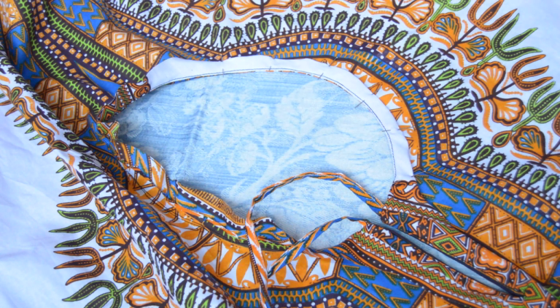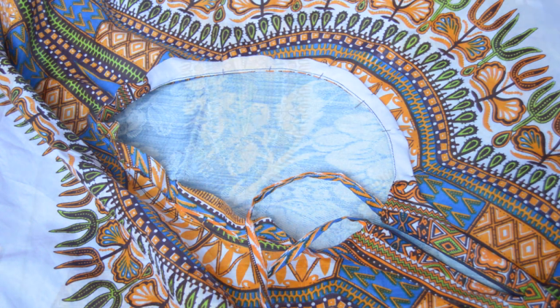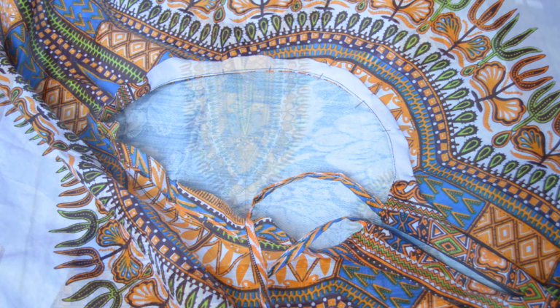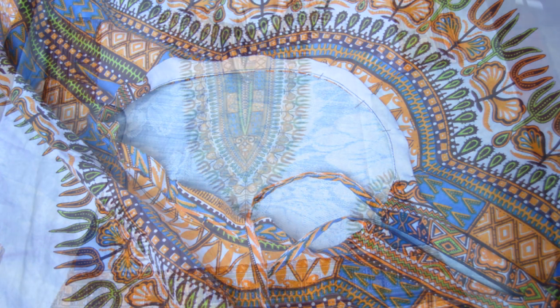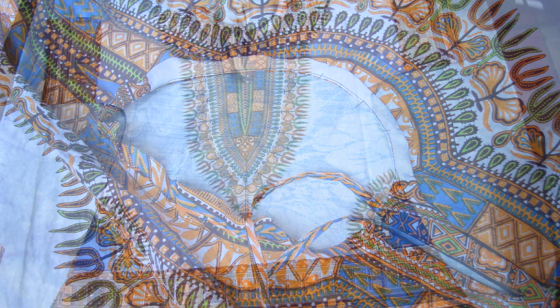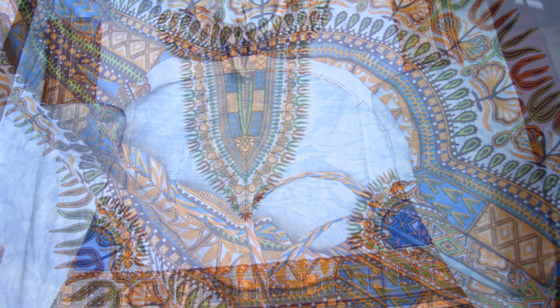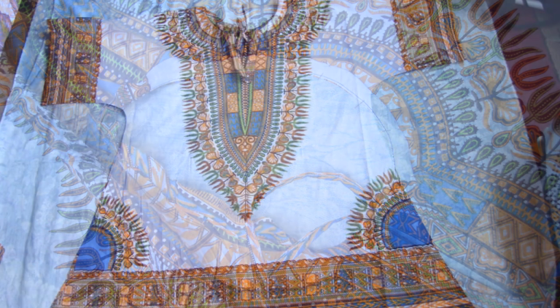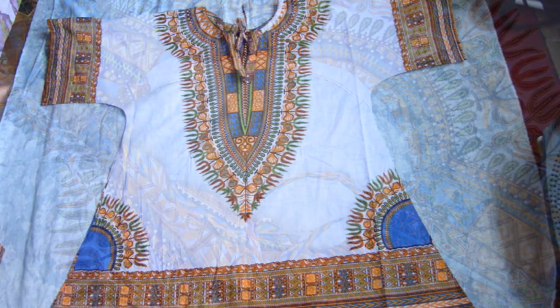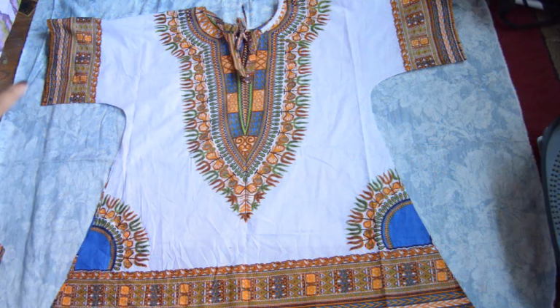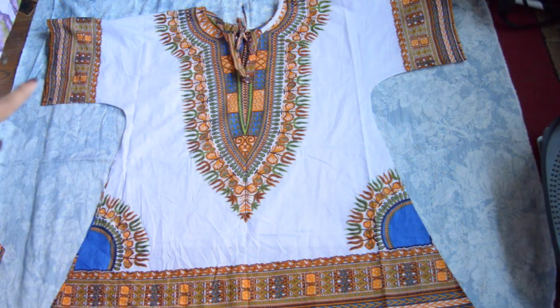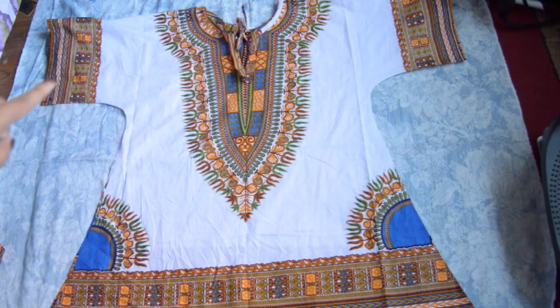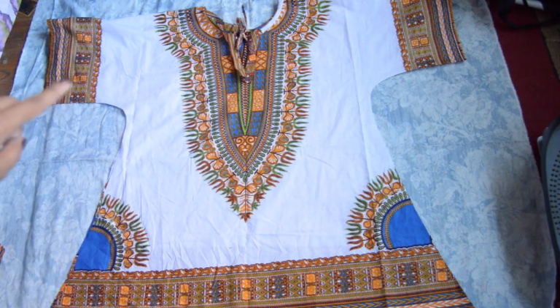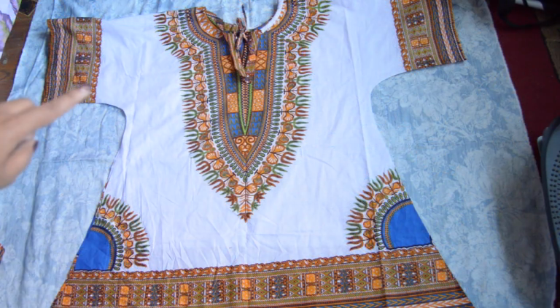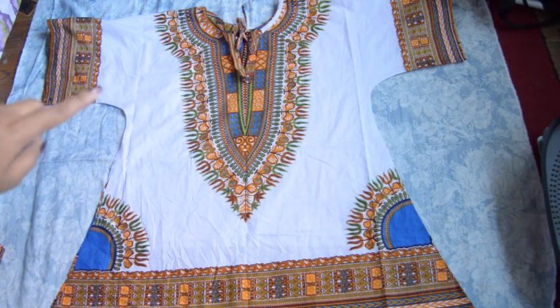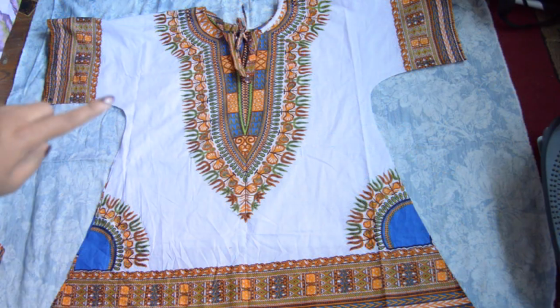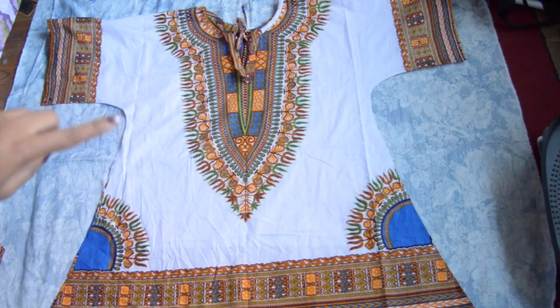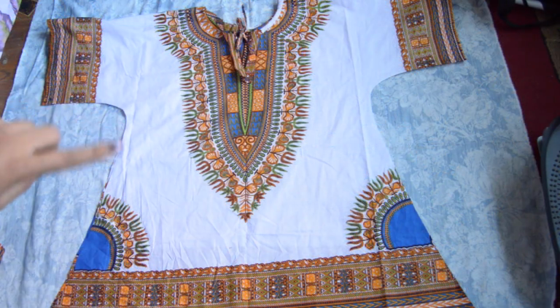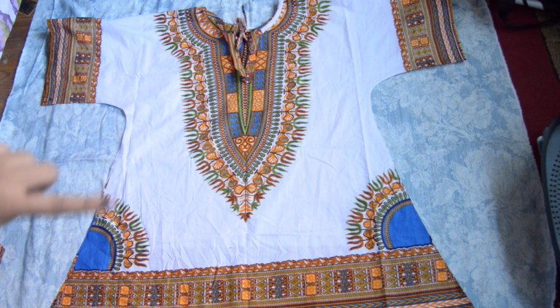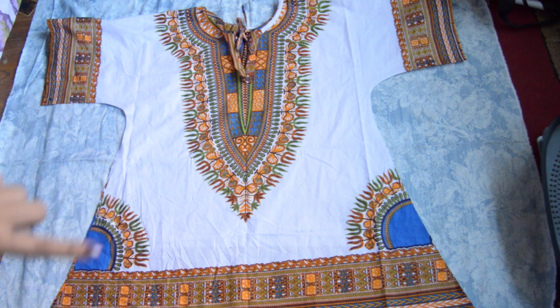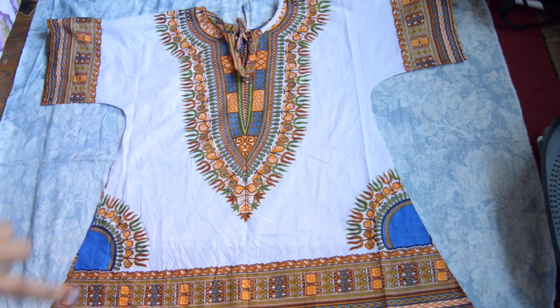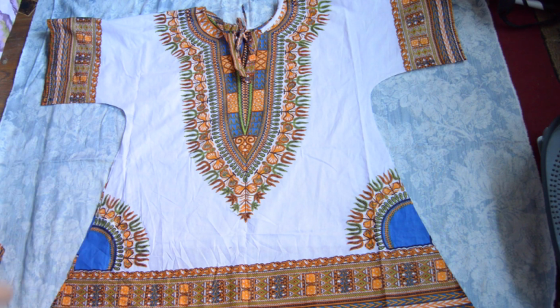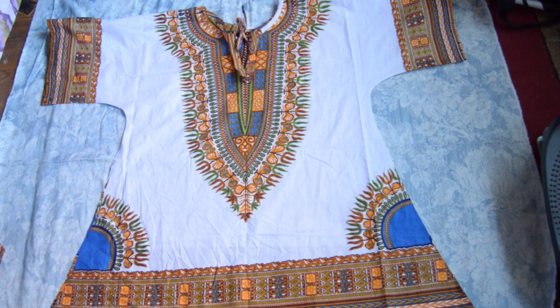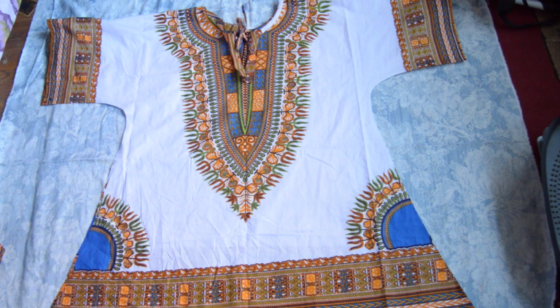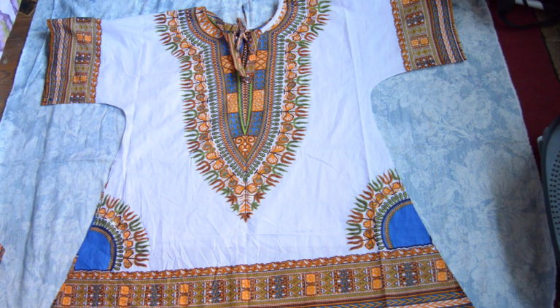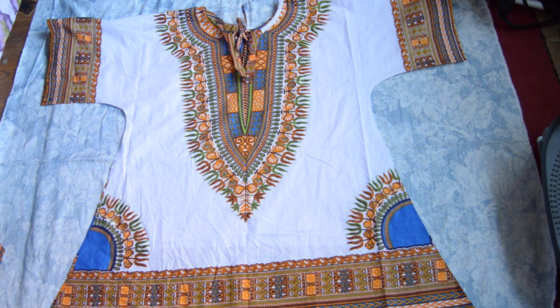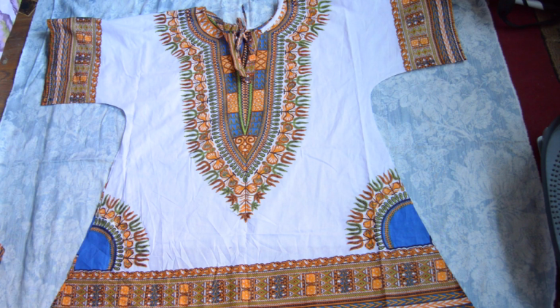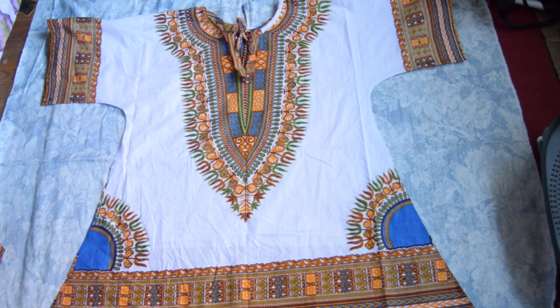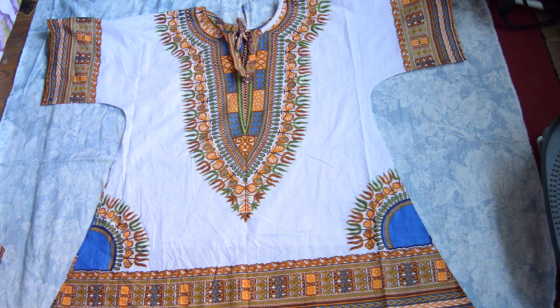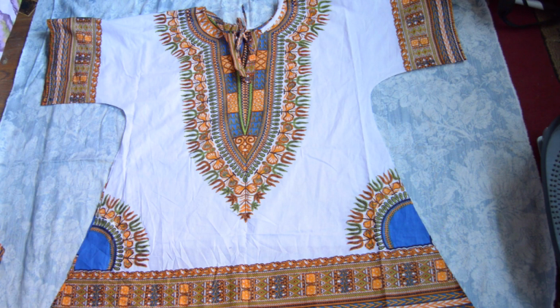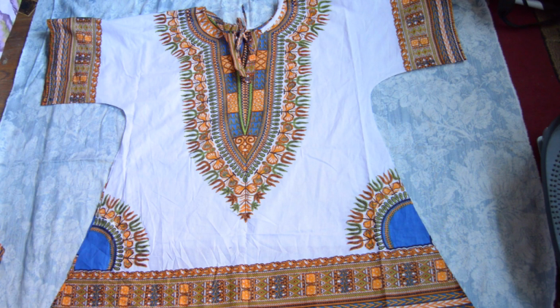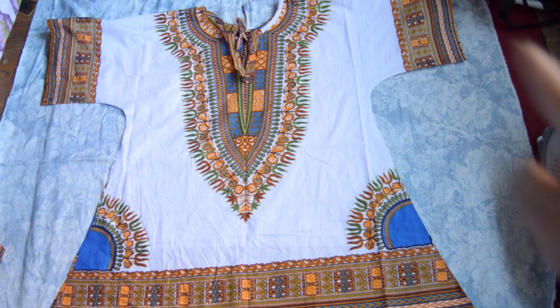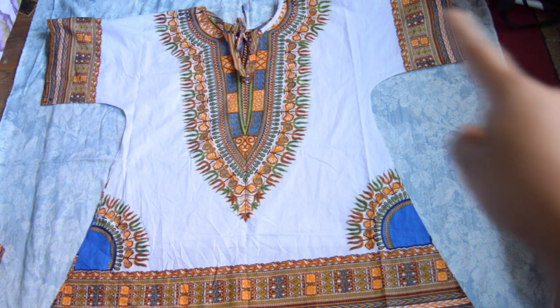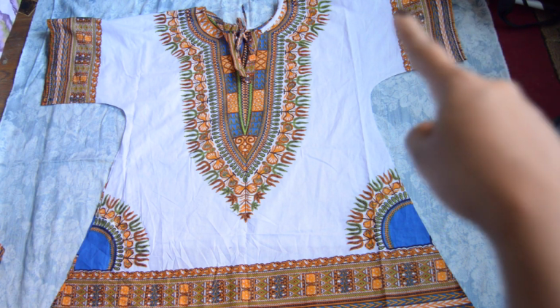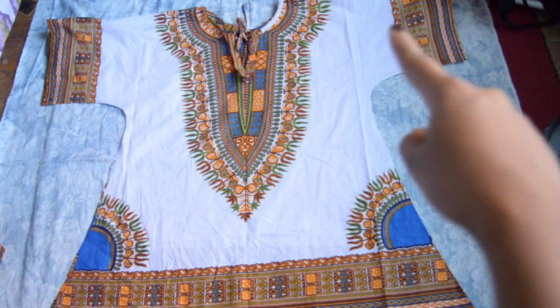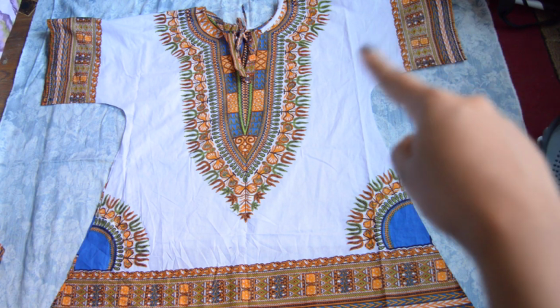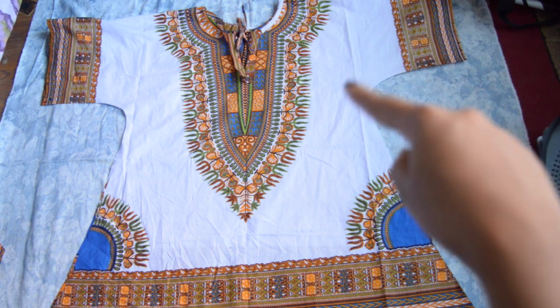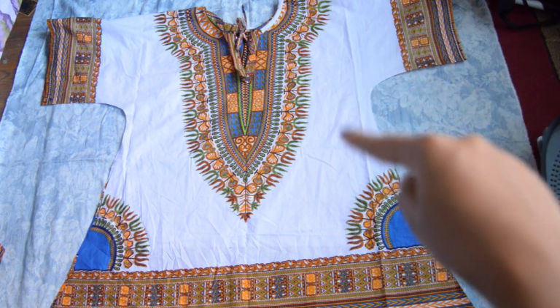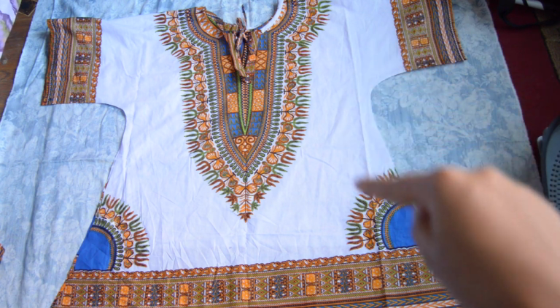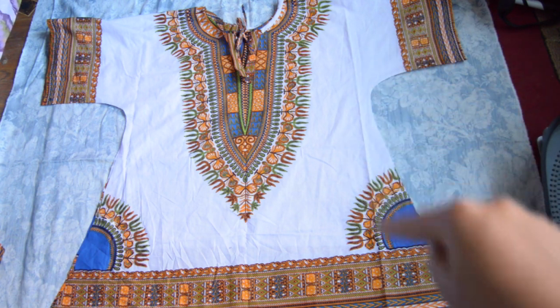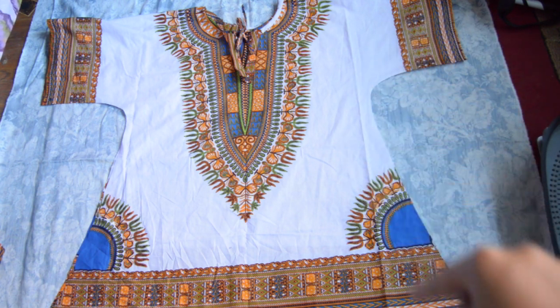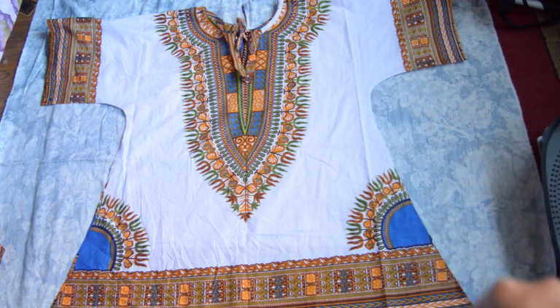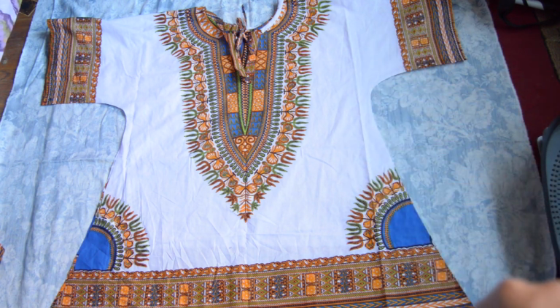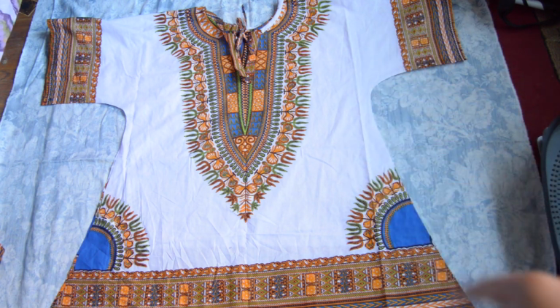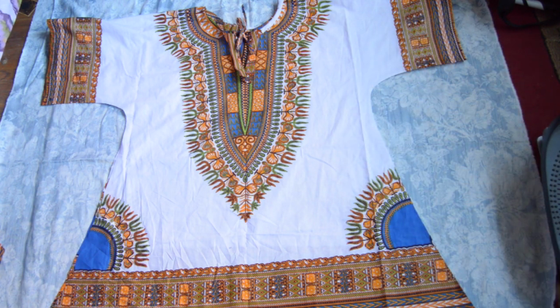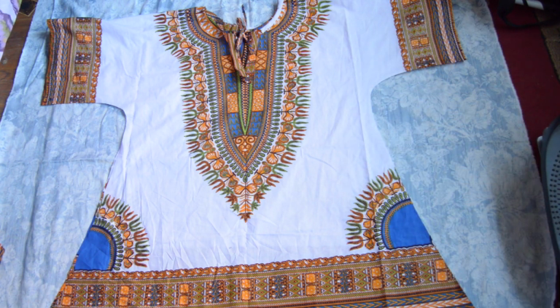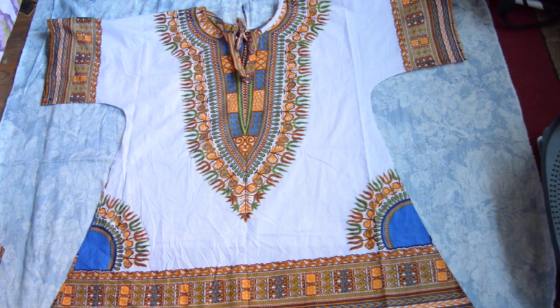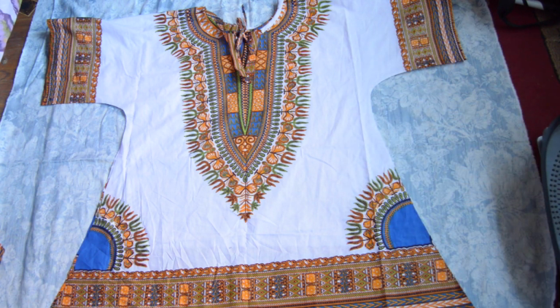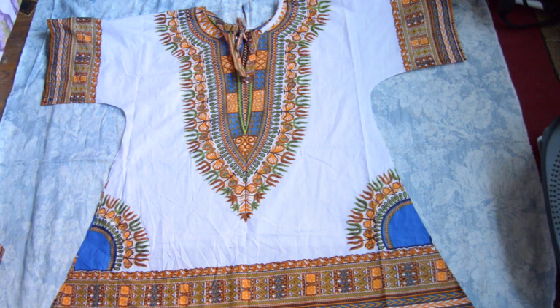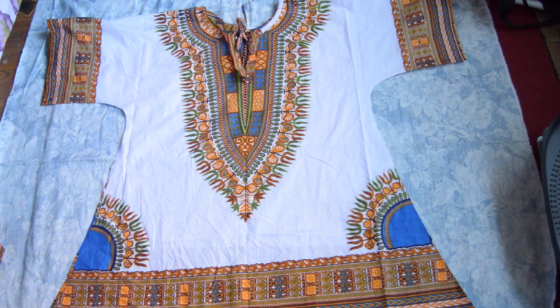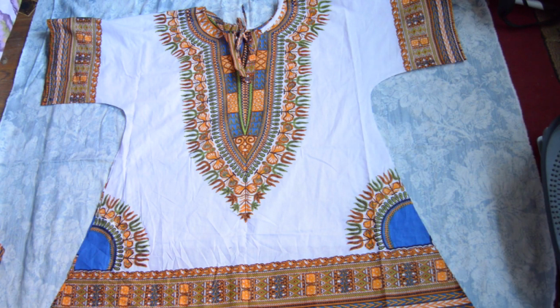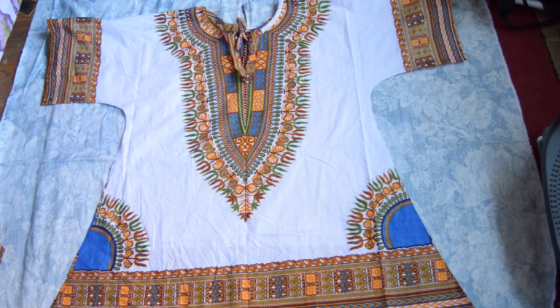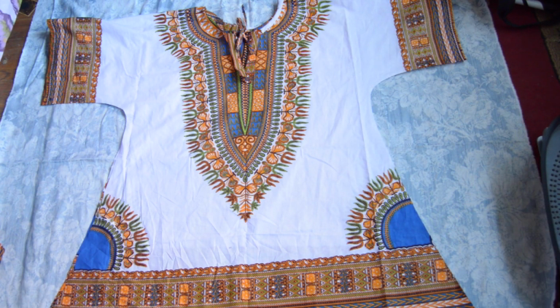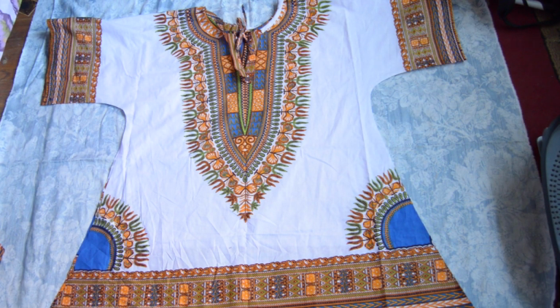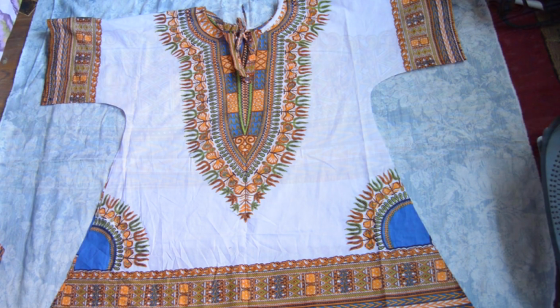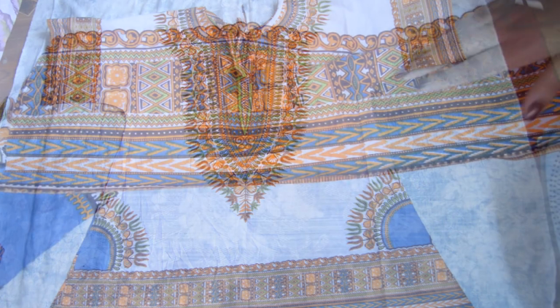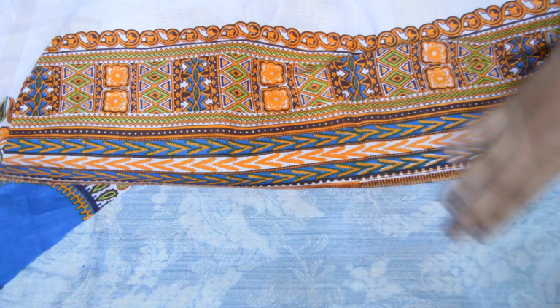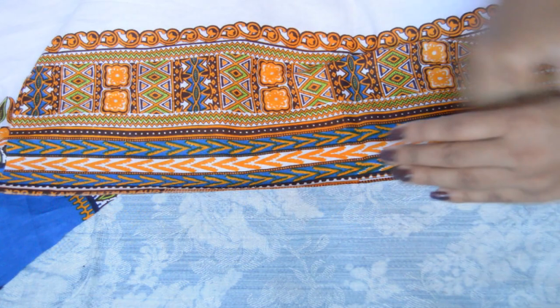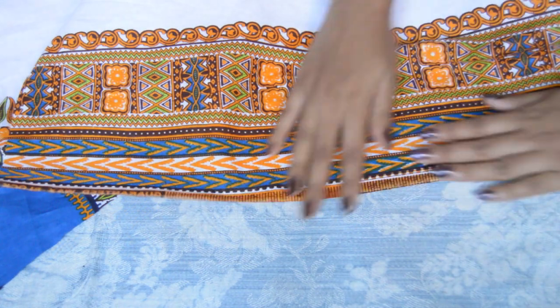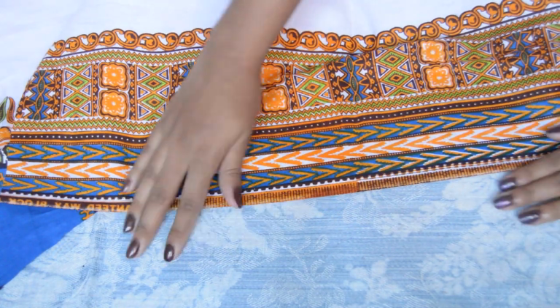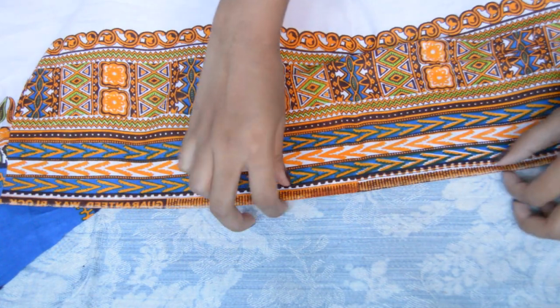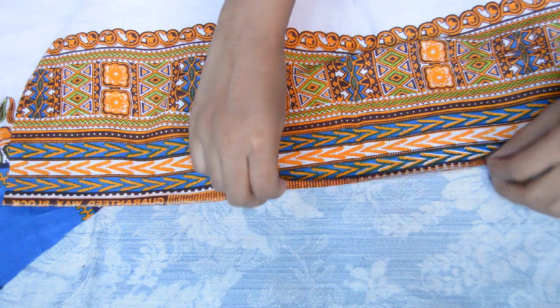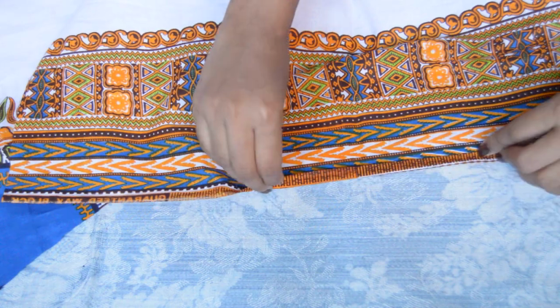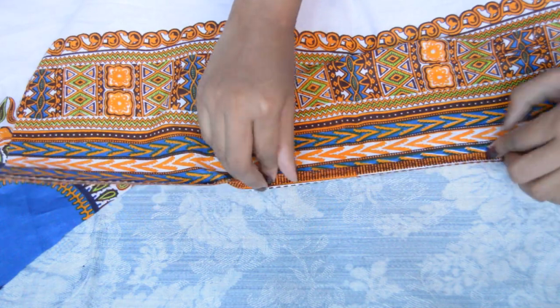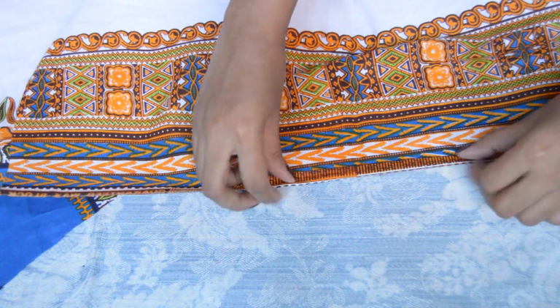Now, sew the side seams. Remember, if it's too loose, you can take it in later. Lastly, hem everything and you're done!